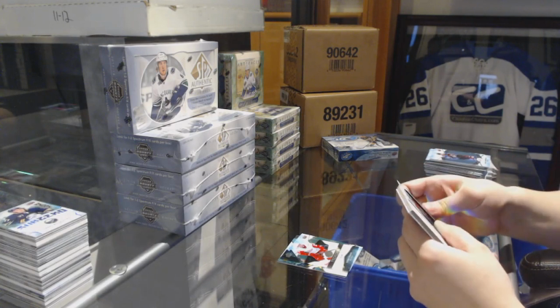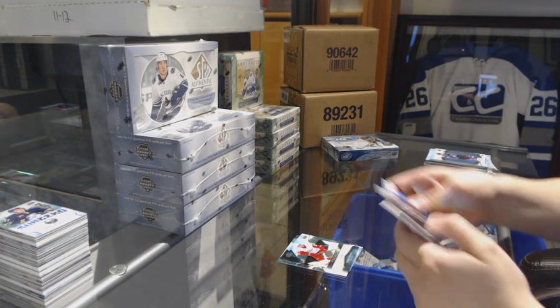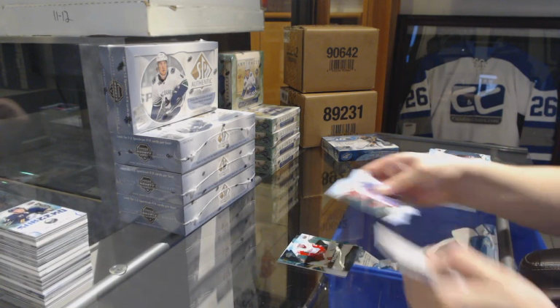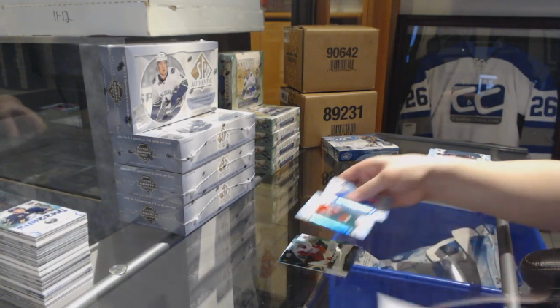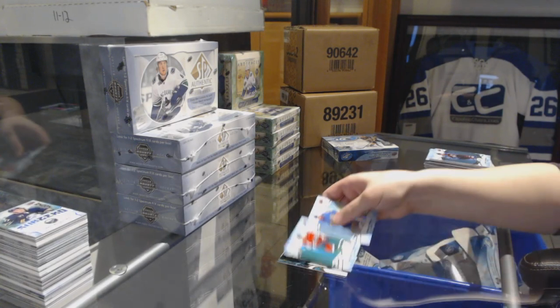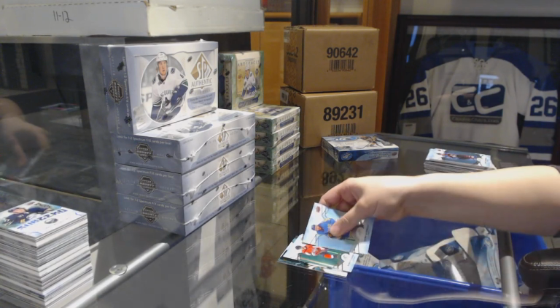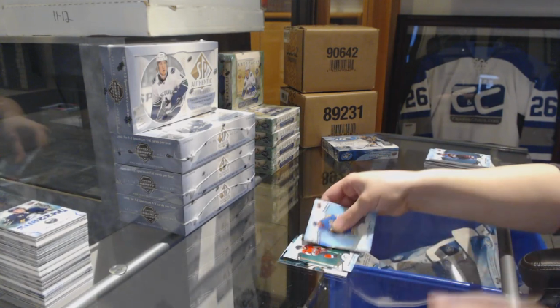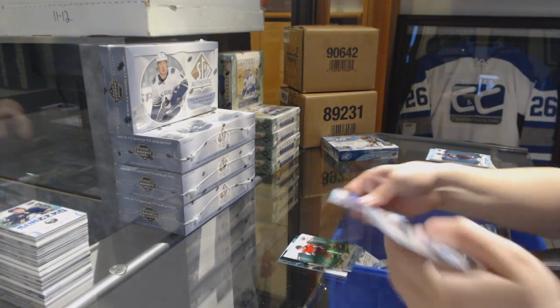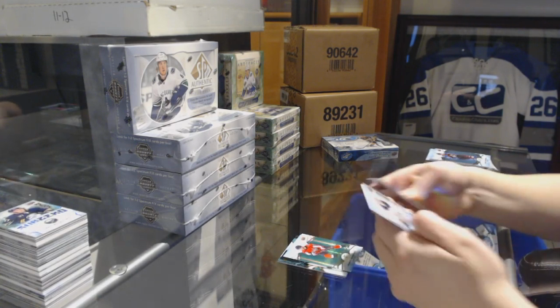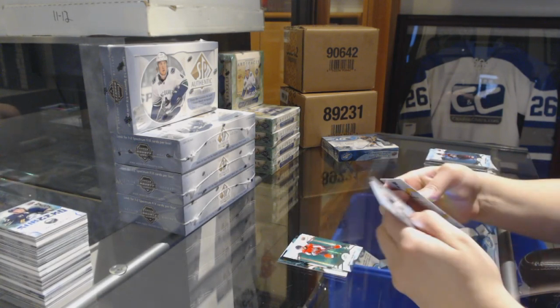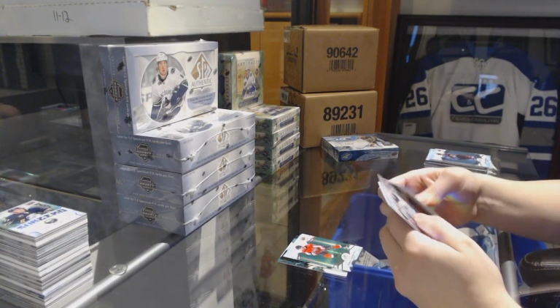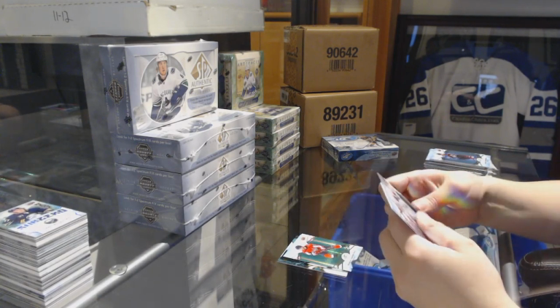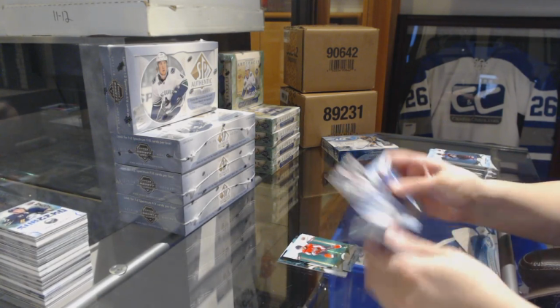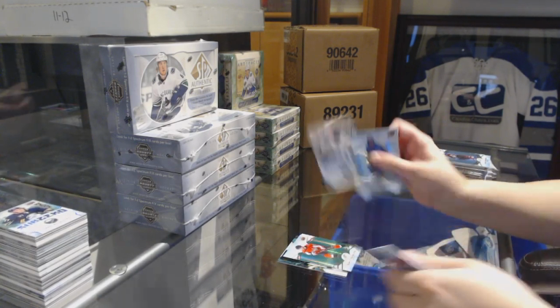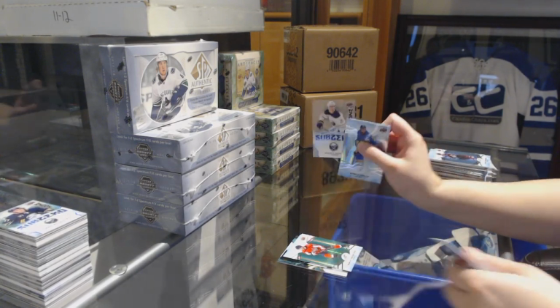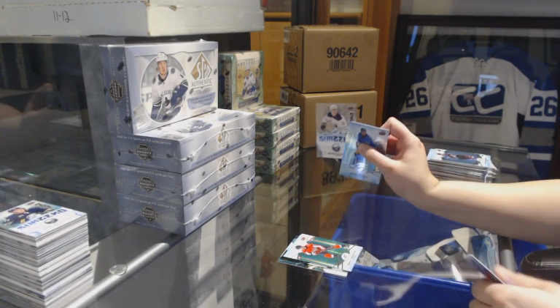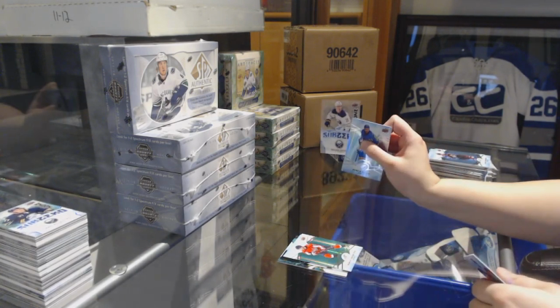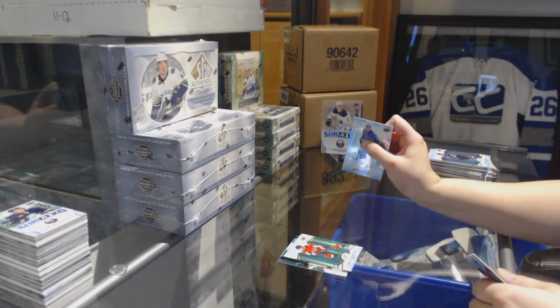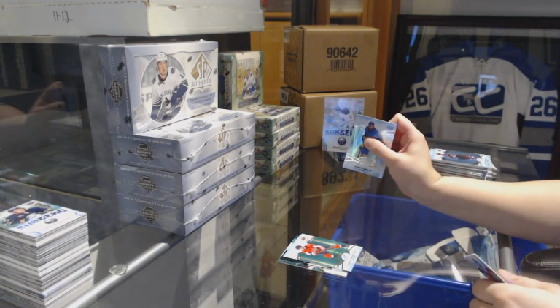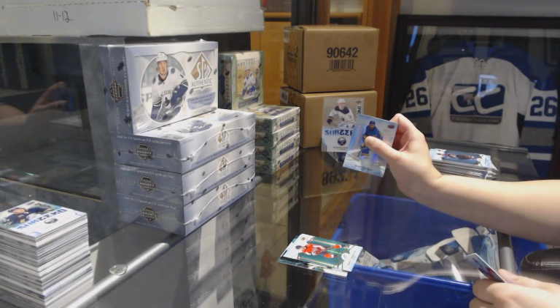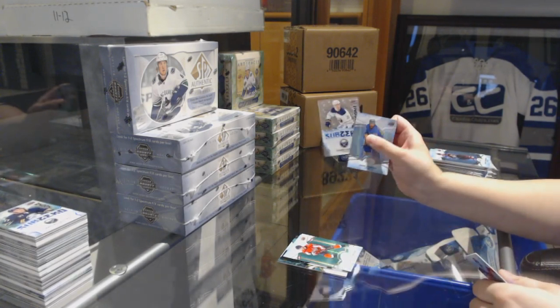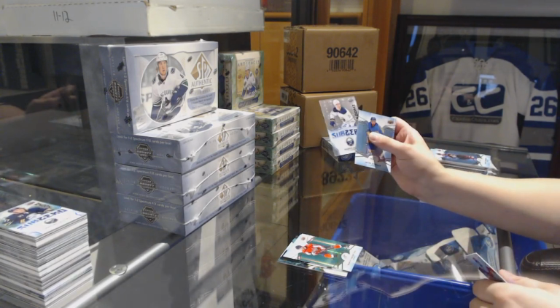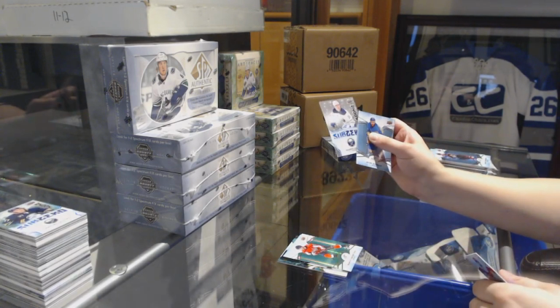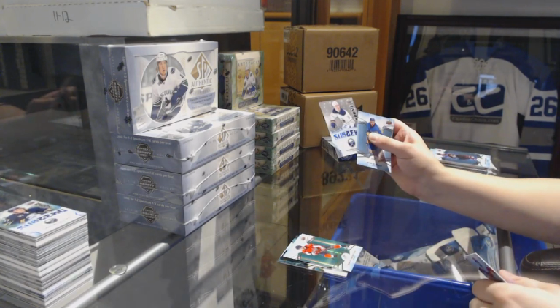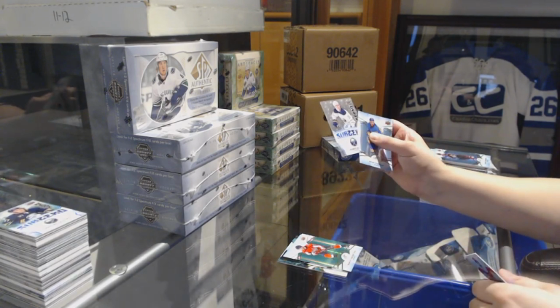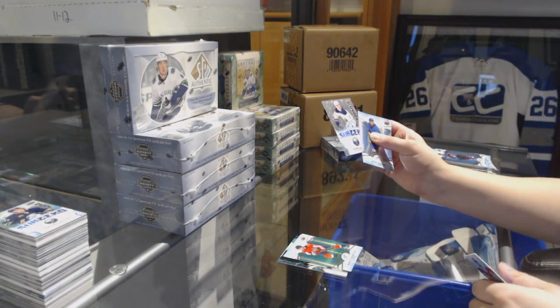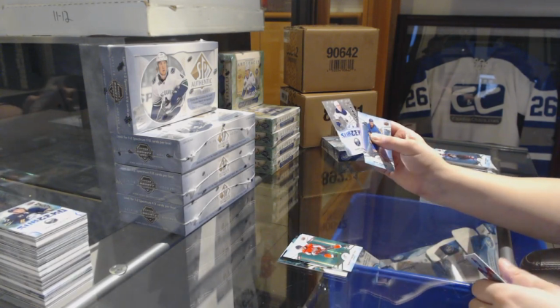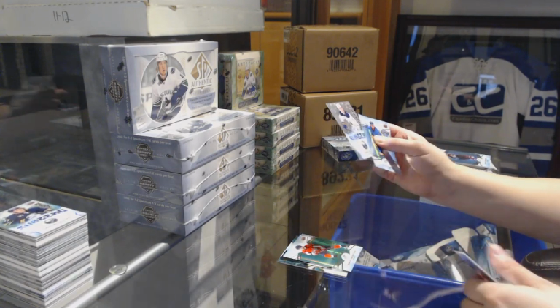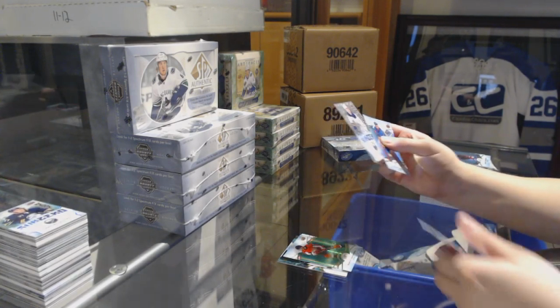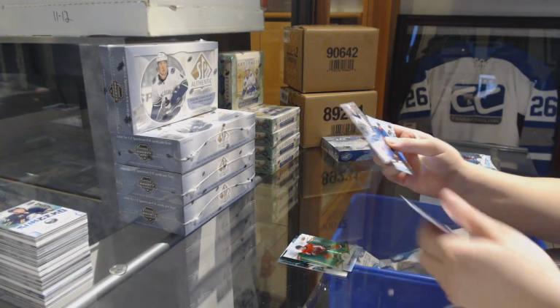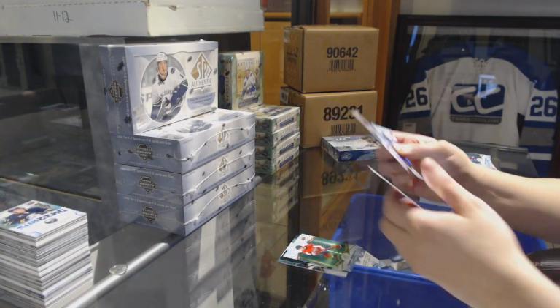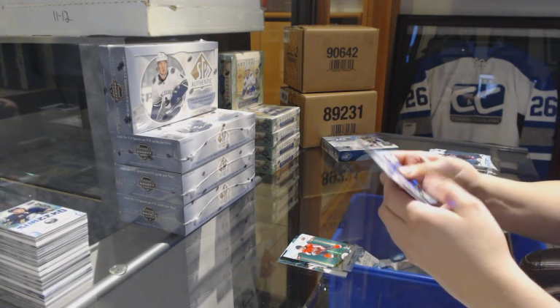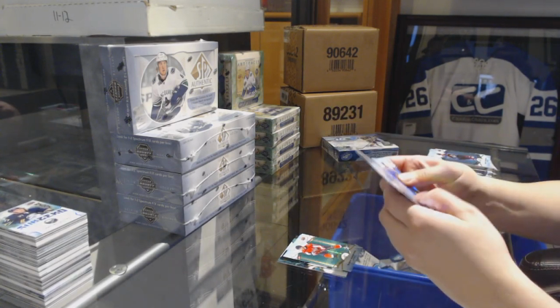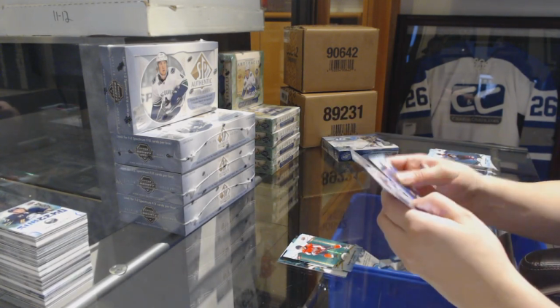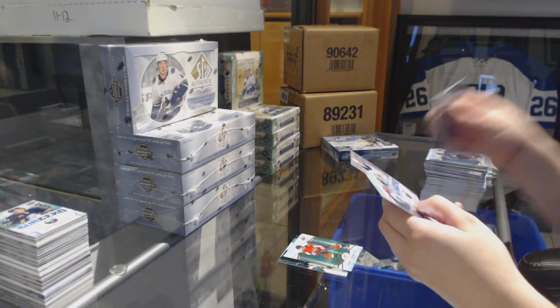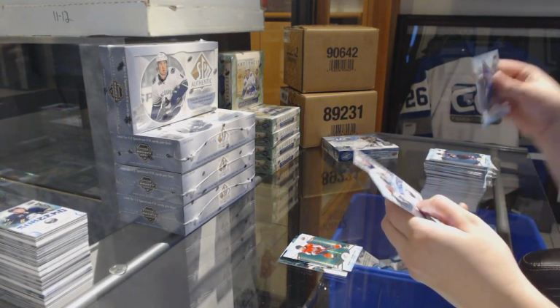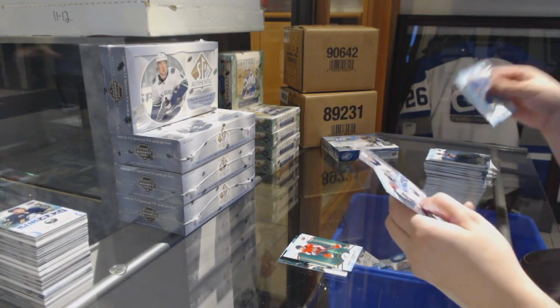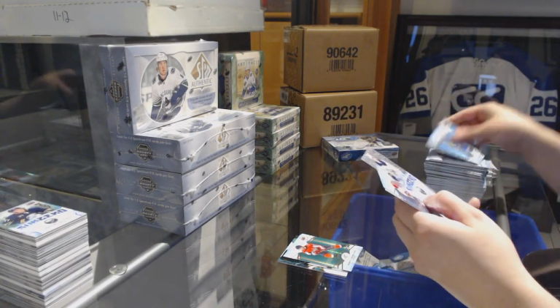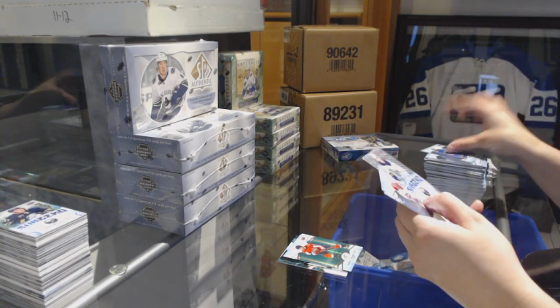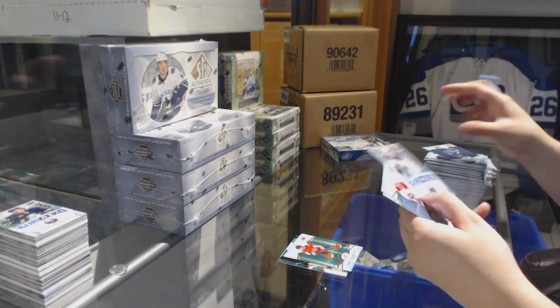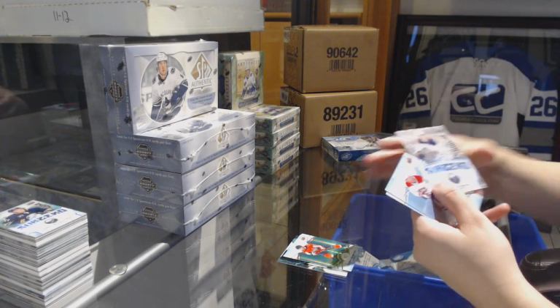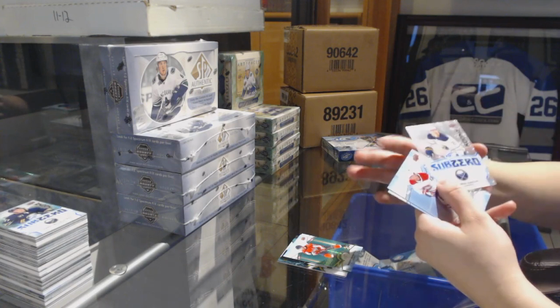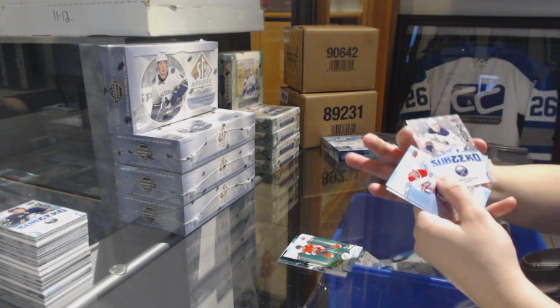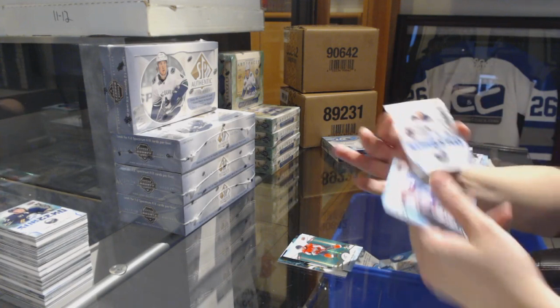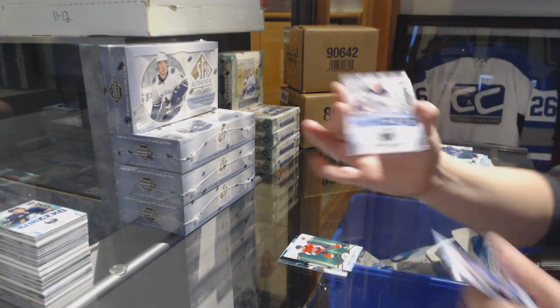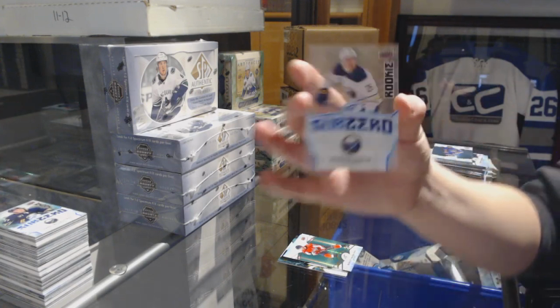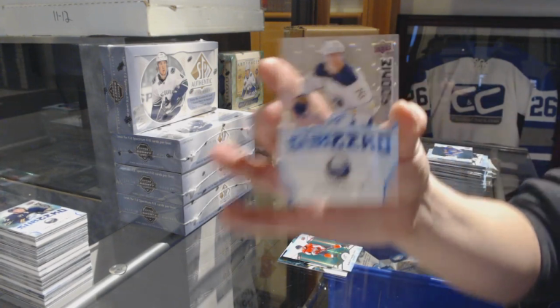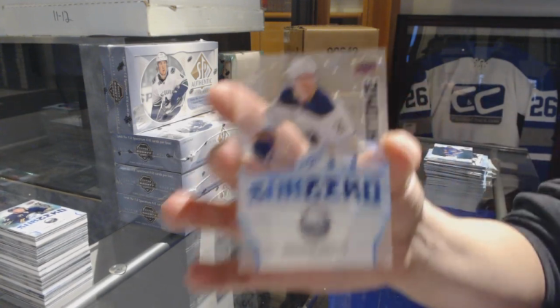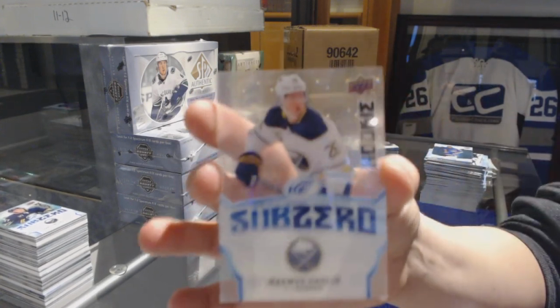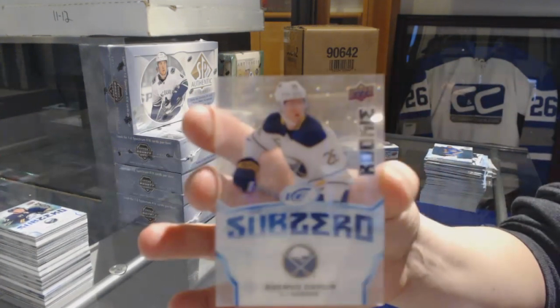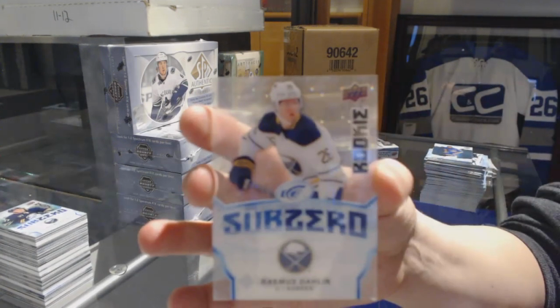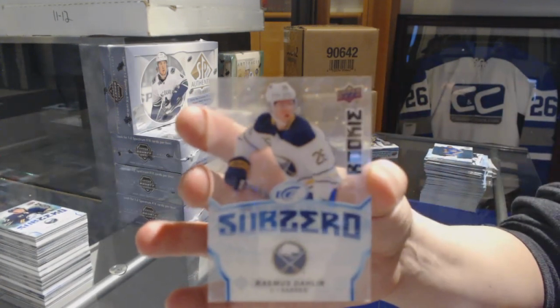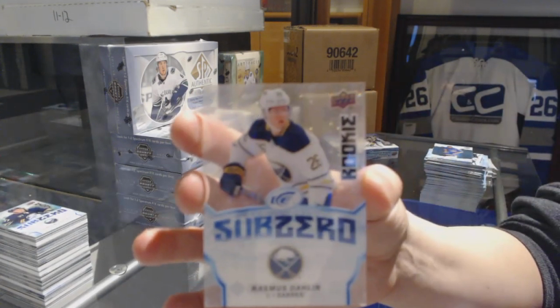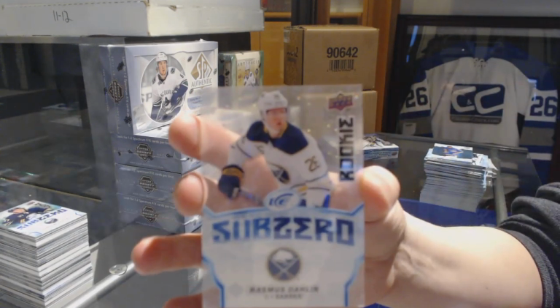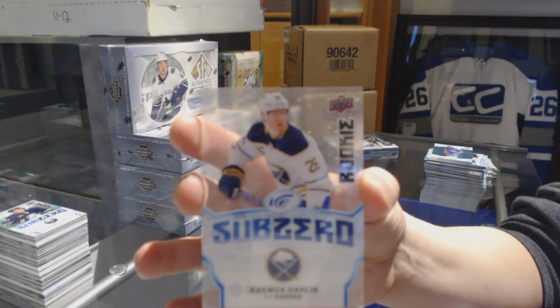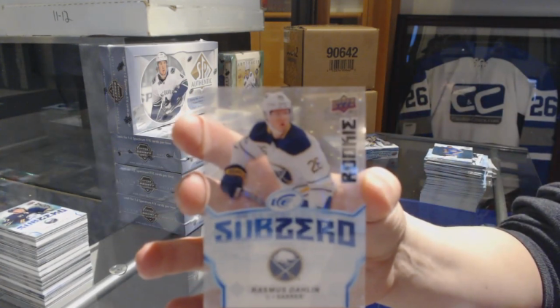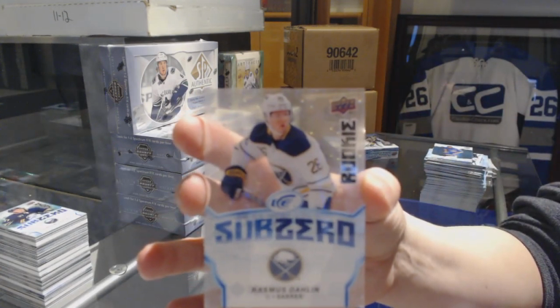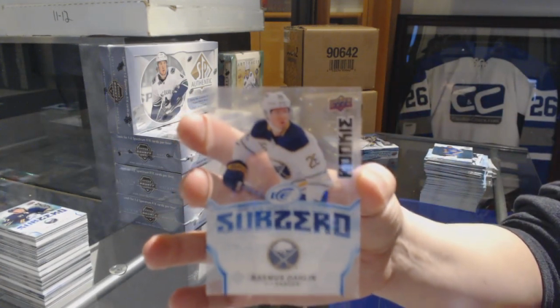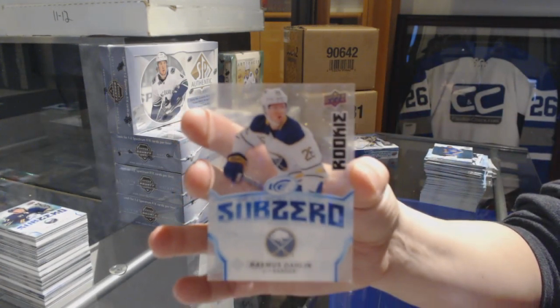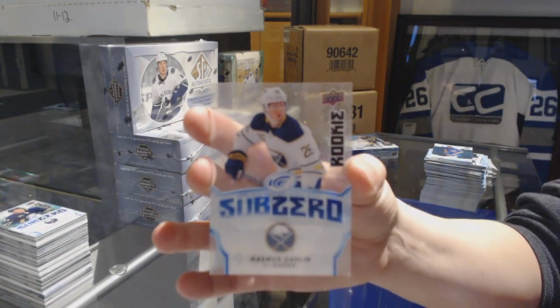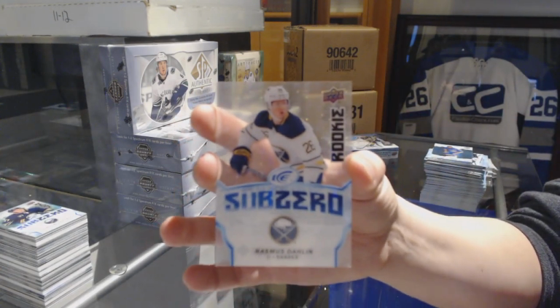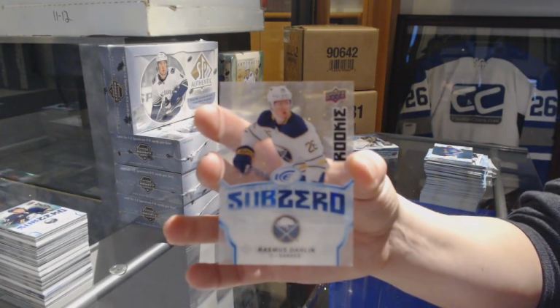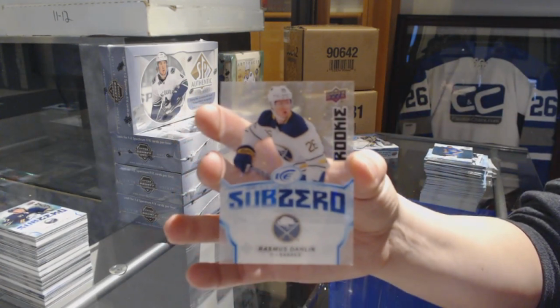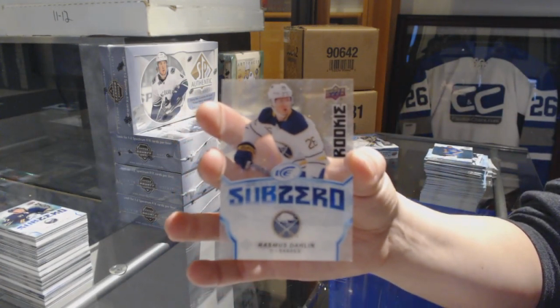Green for the Capitals, Kuznetsov. Sub-zero variant rookie for the Buffalo Sabres, Rasmus Dahlin.